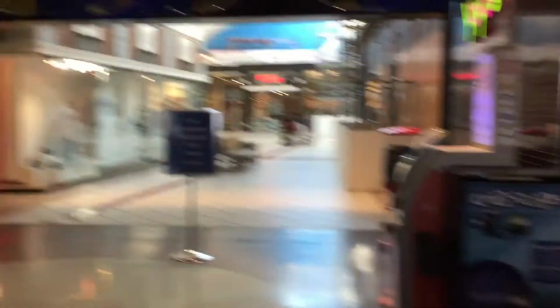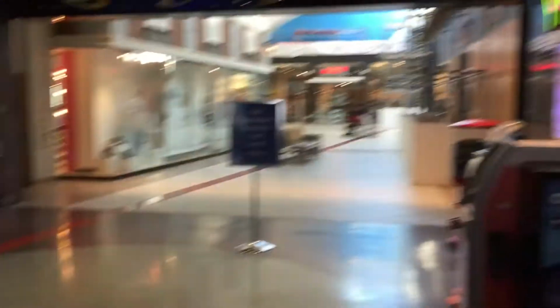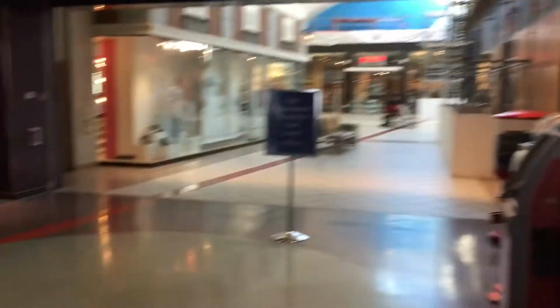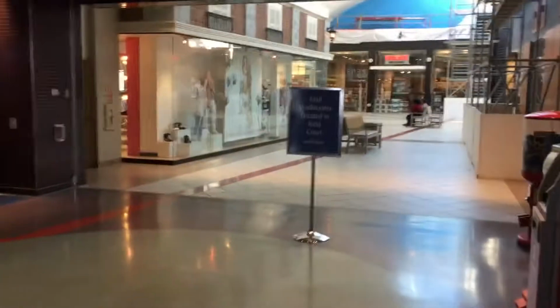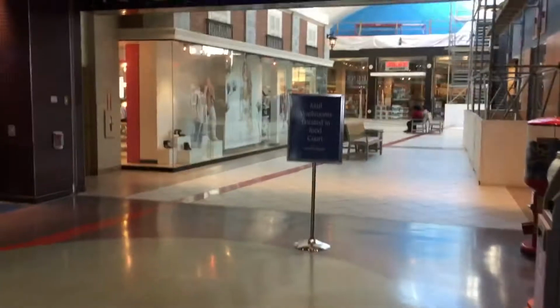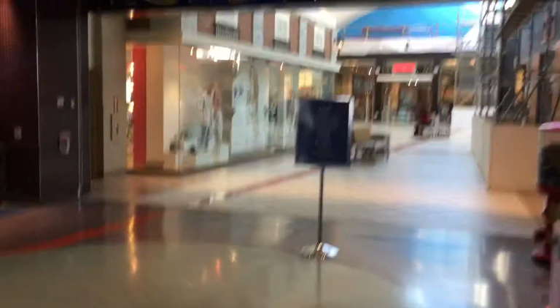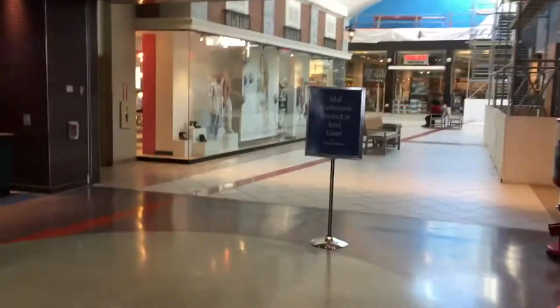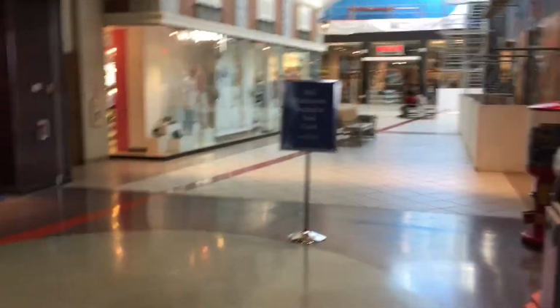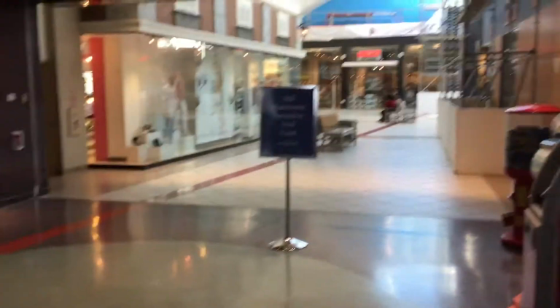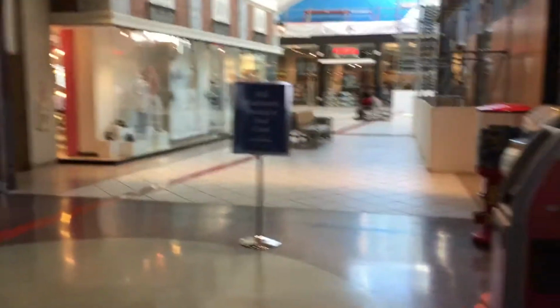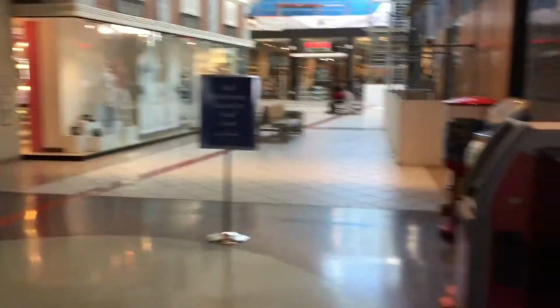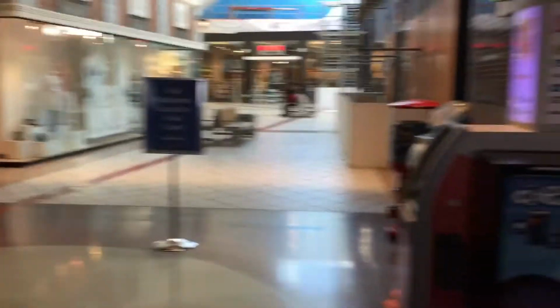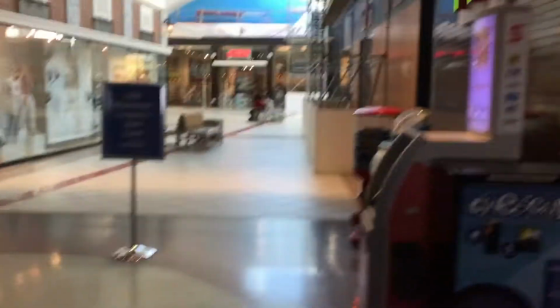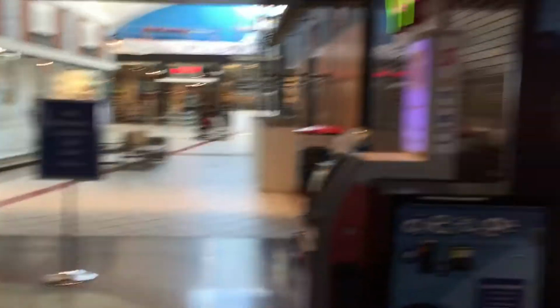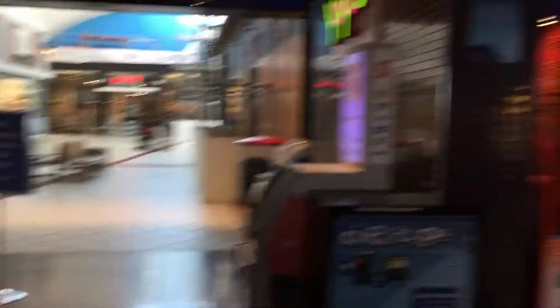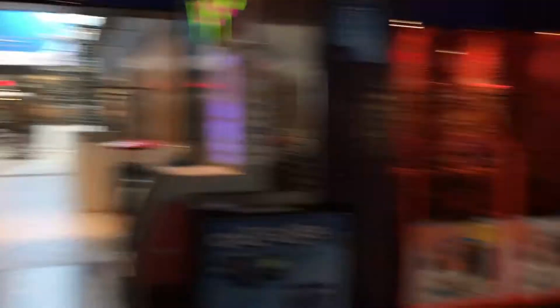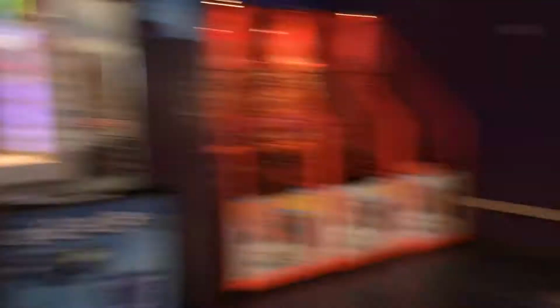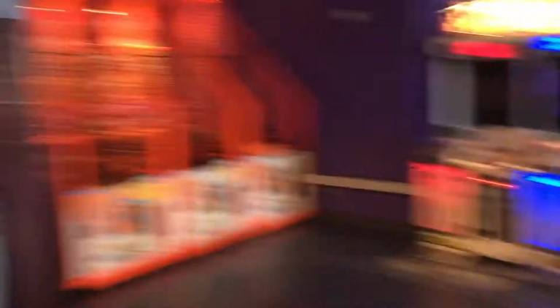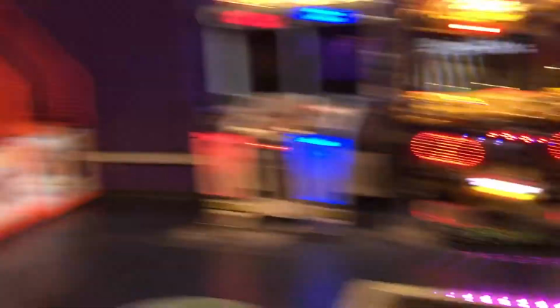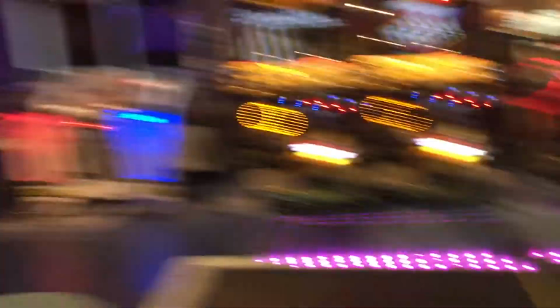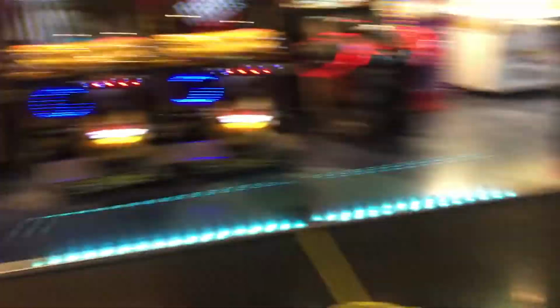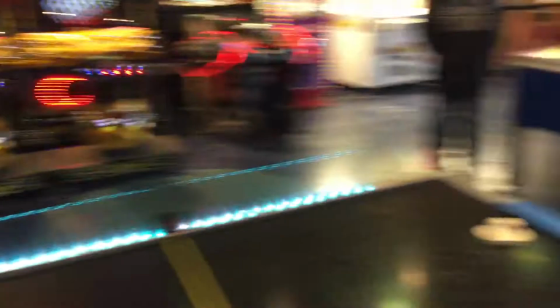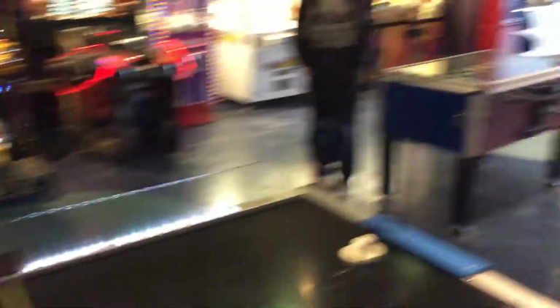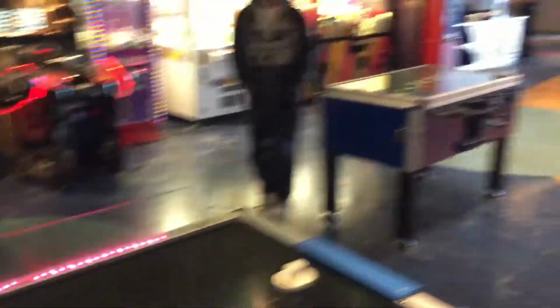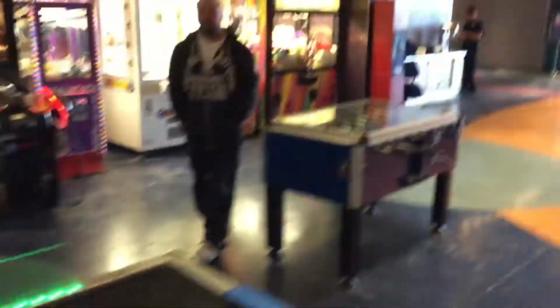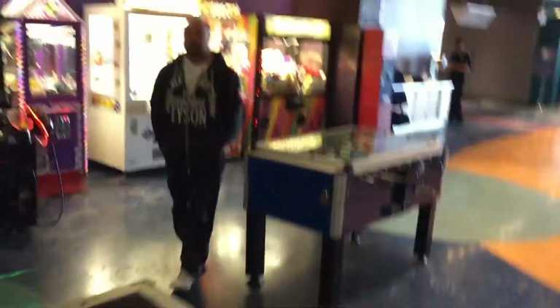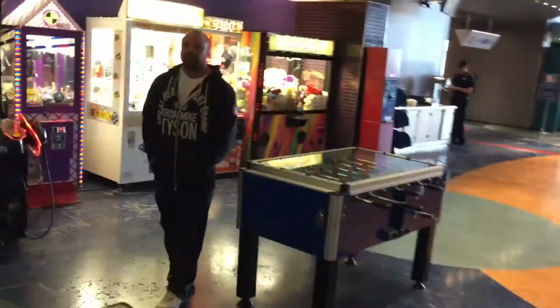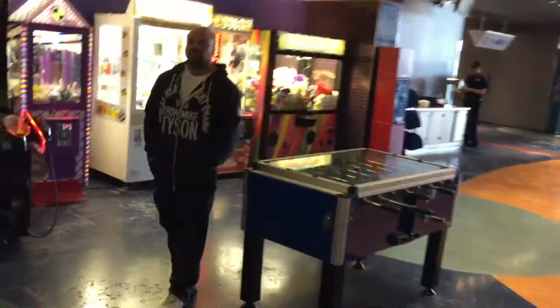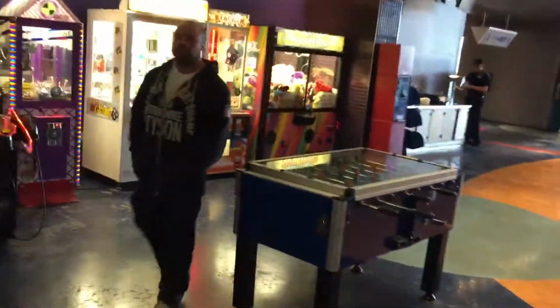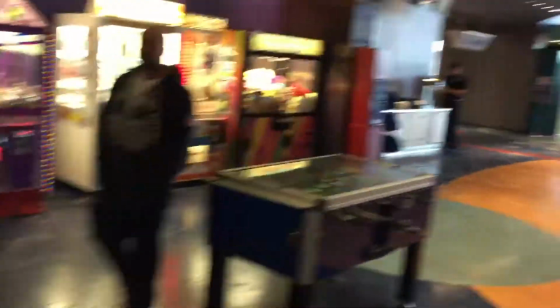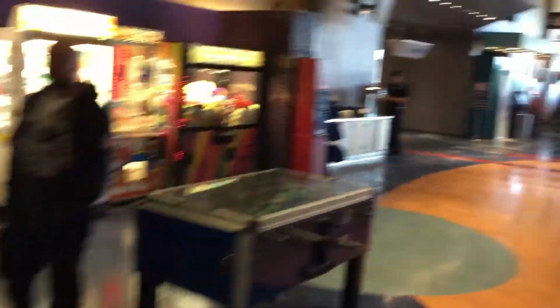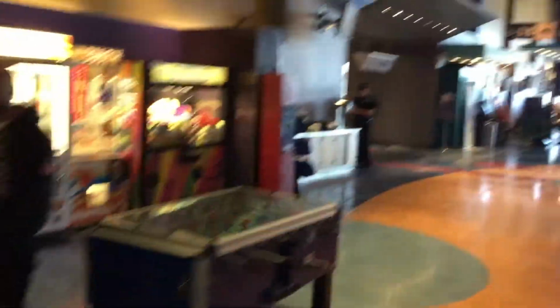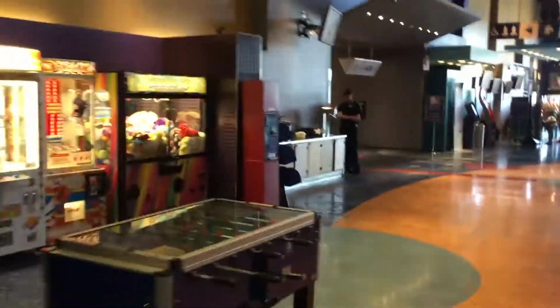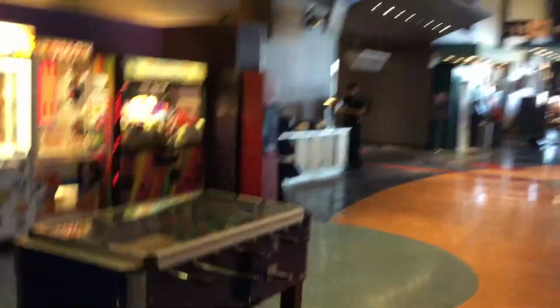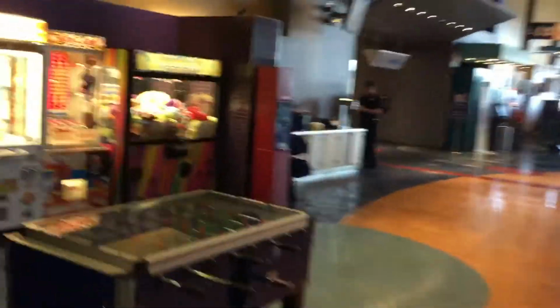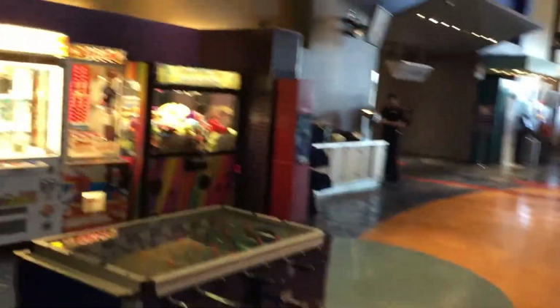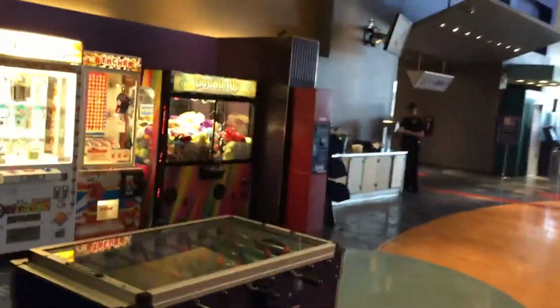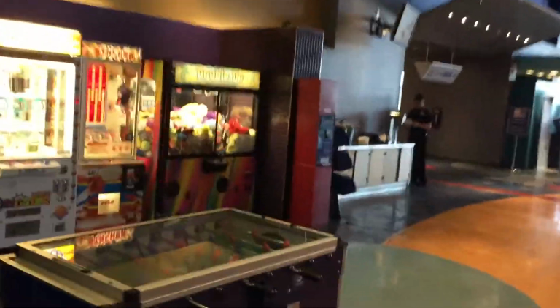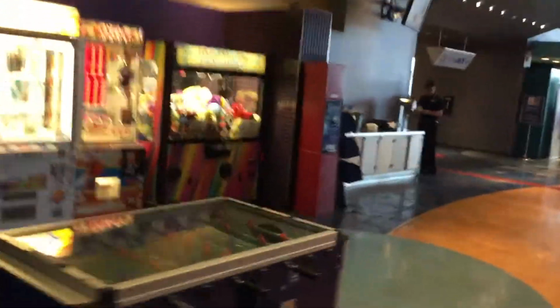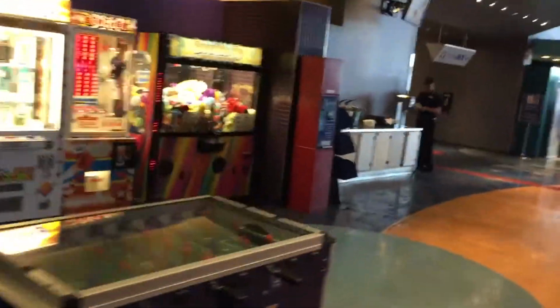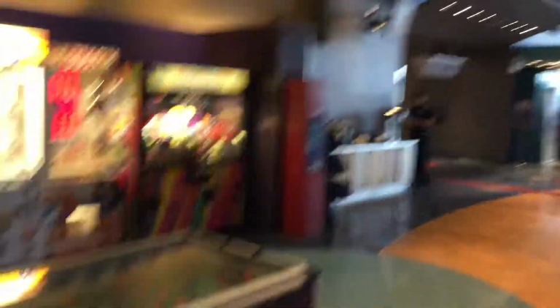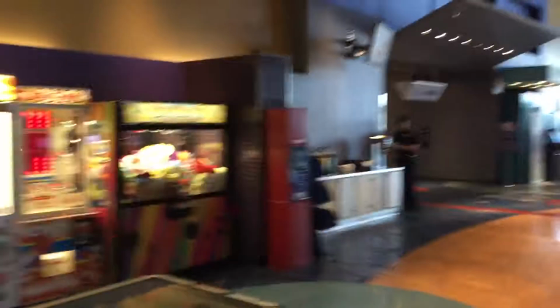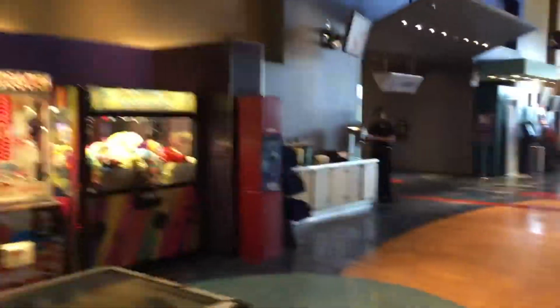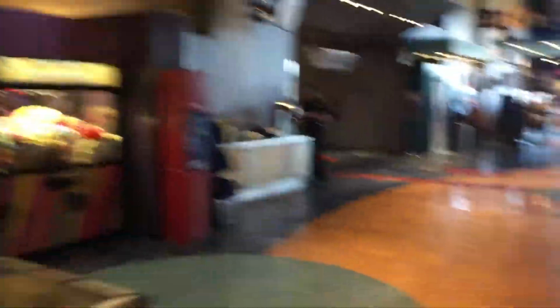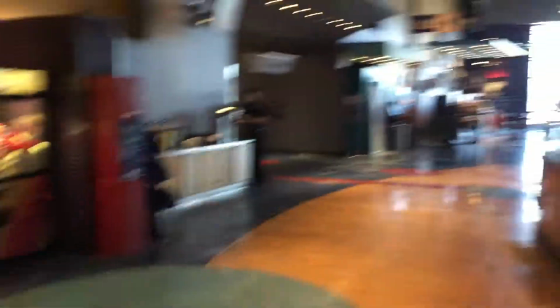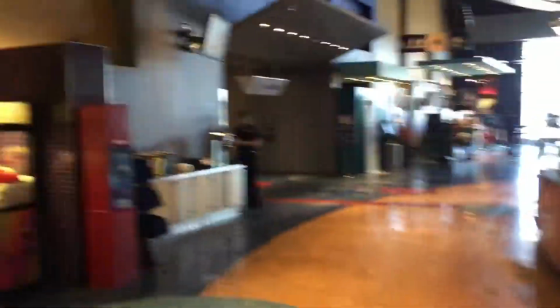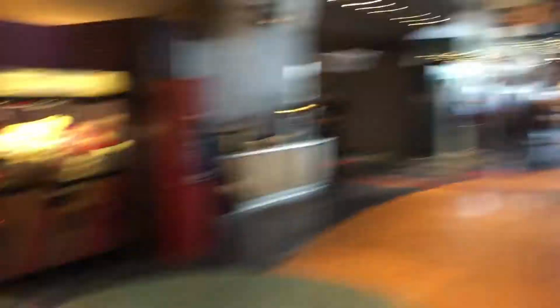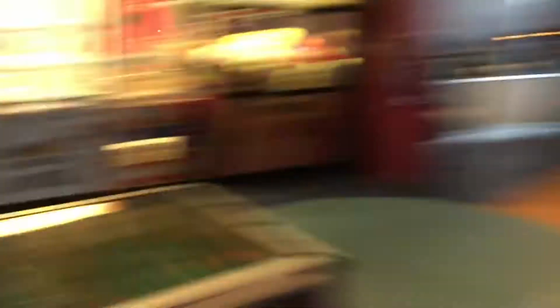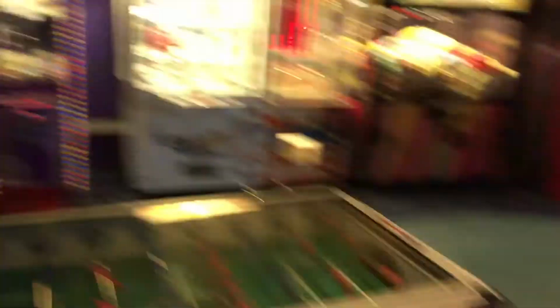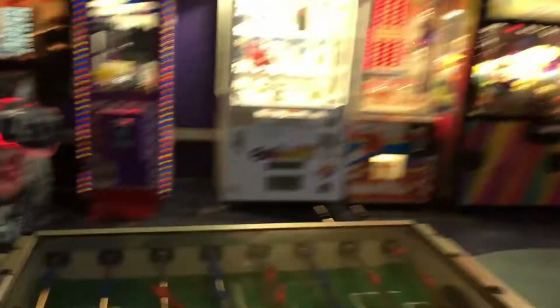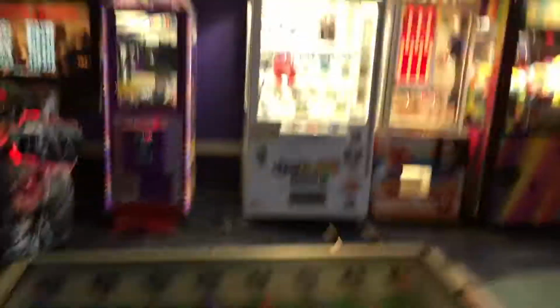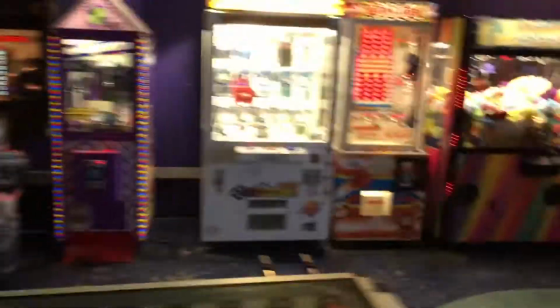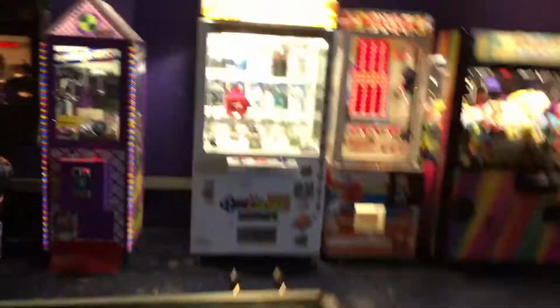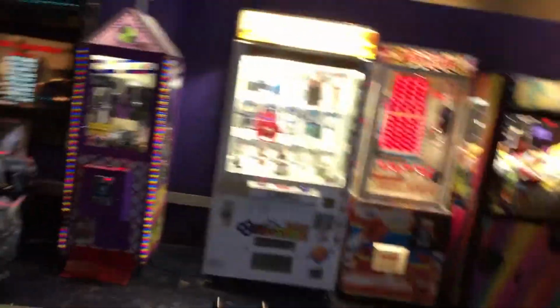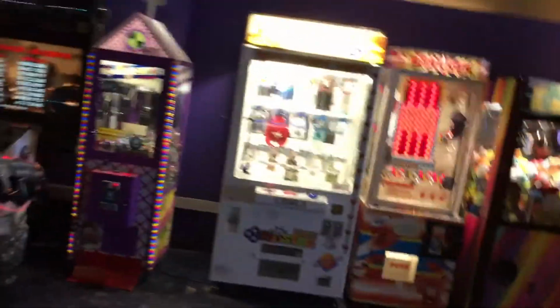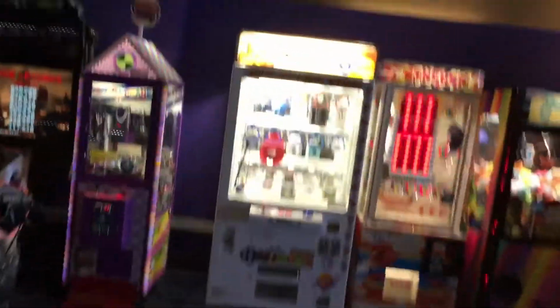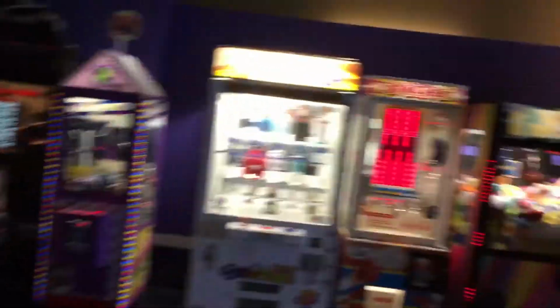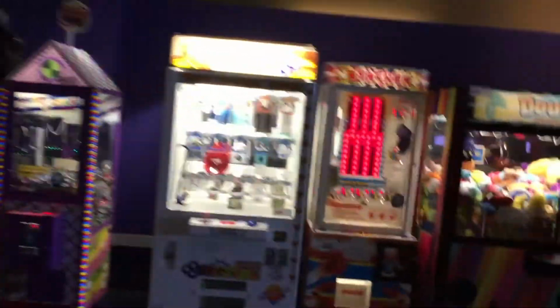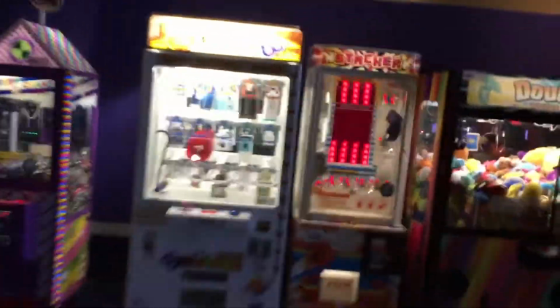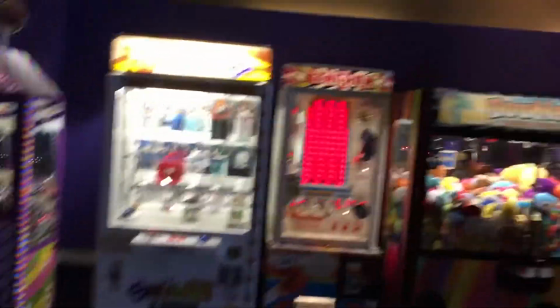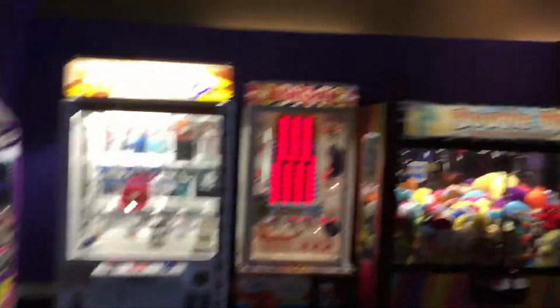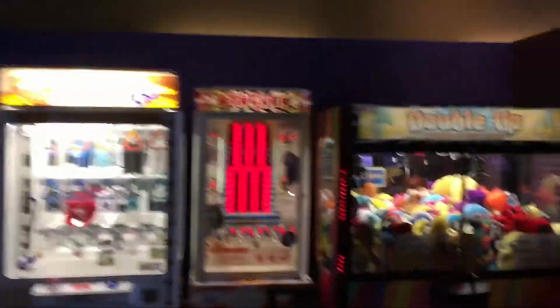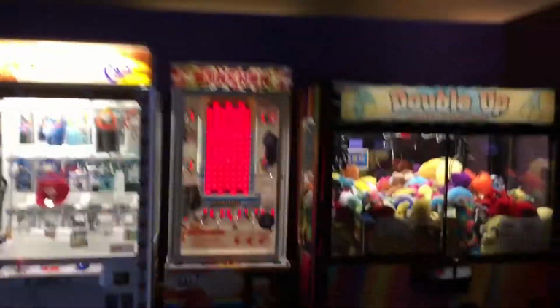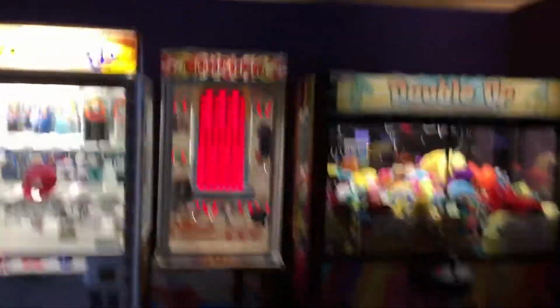They moved the kiddie rides to different spots. So let me show you what's available here.